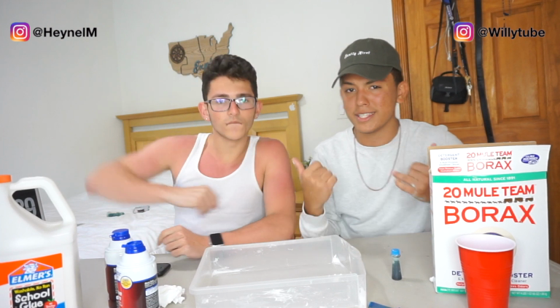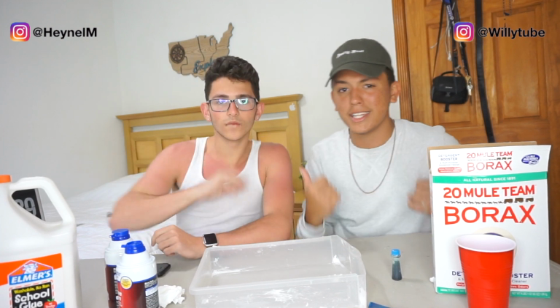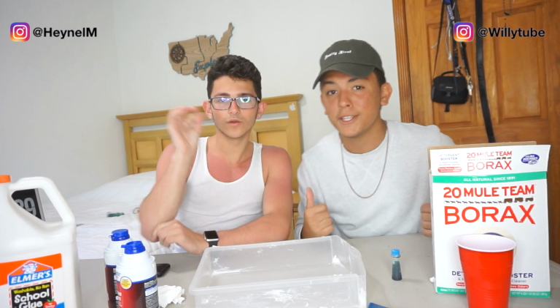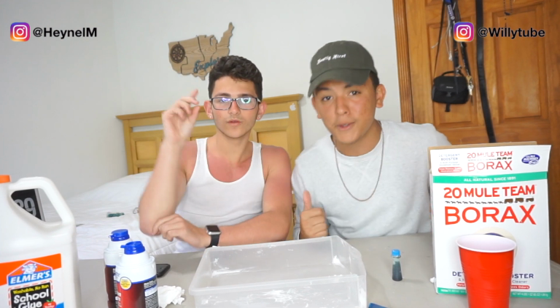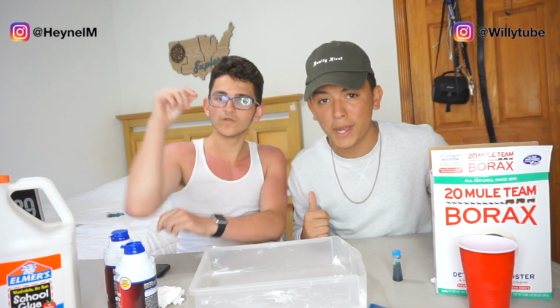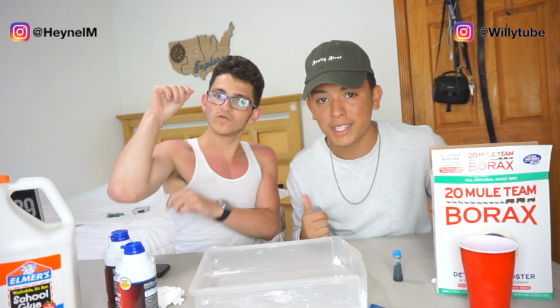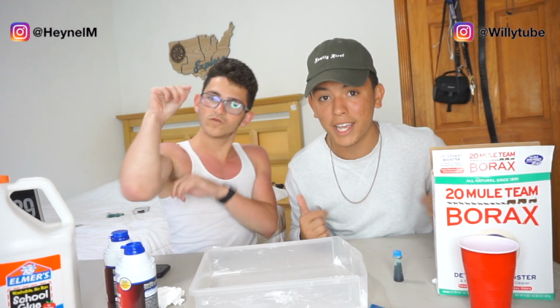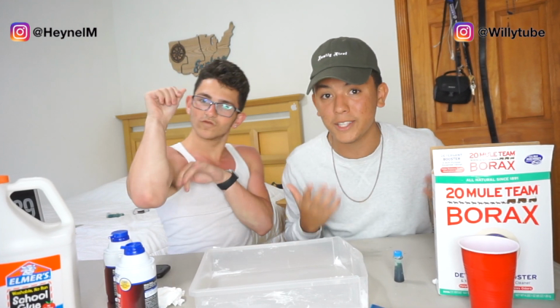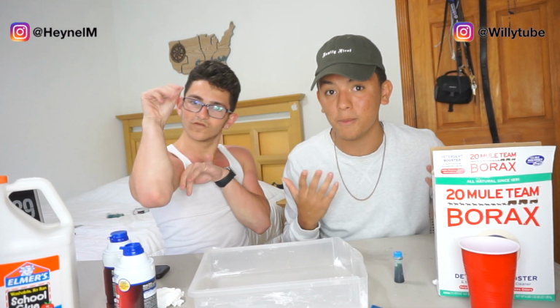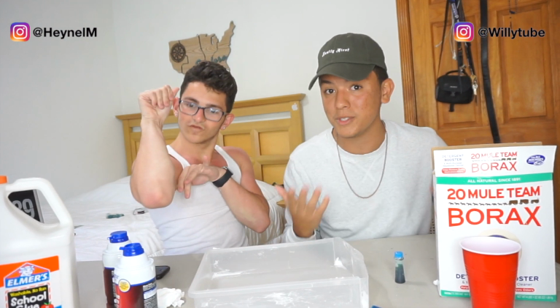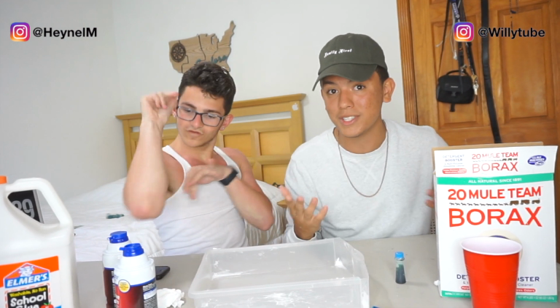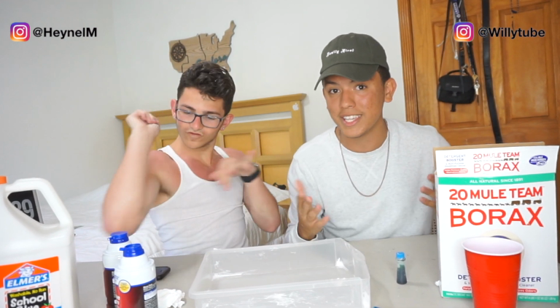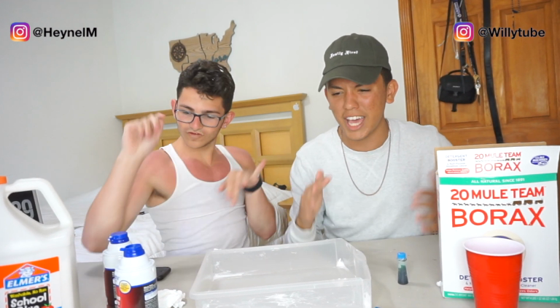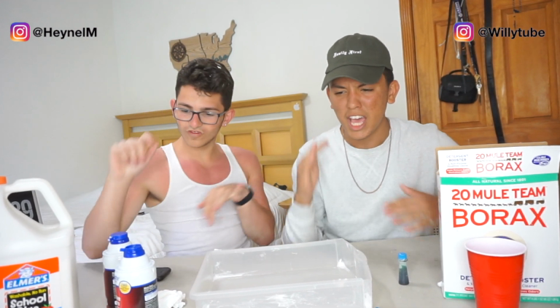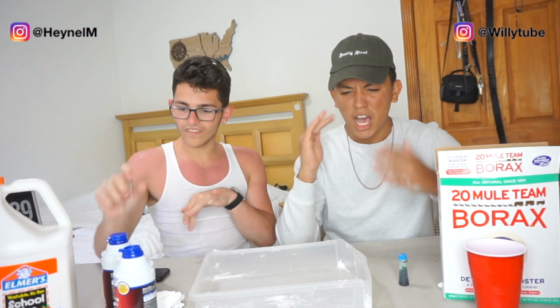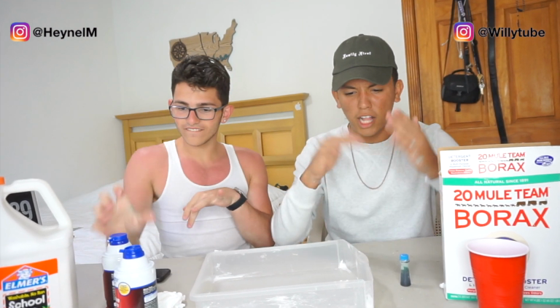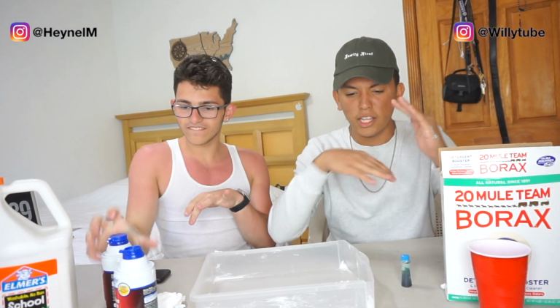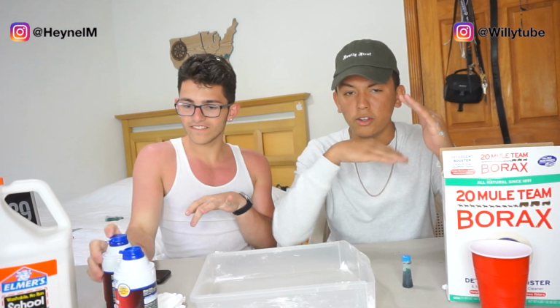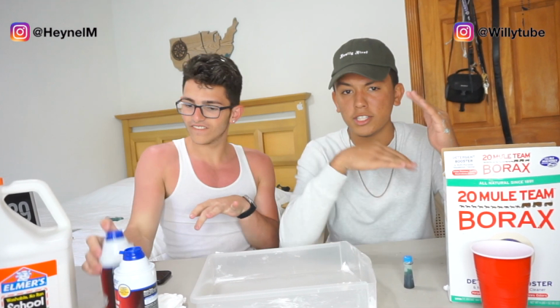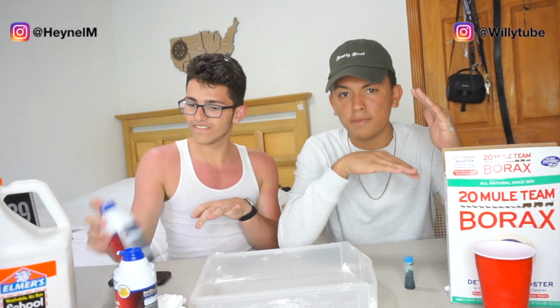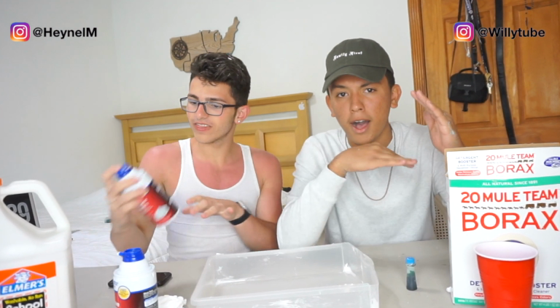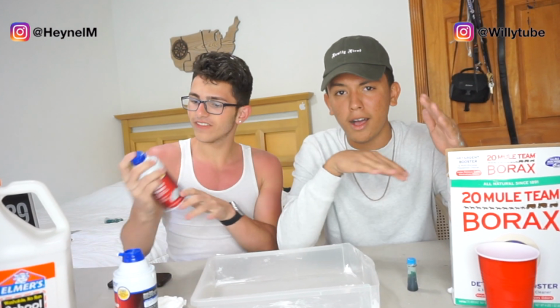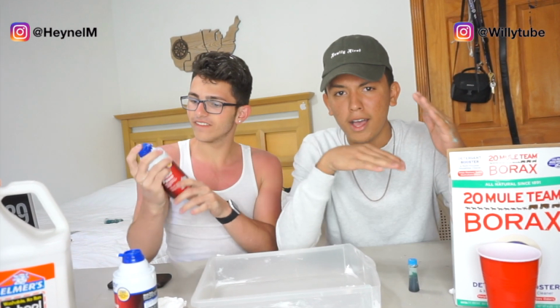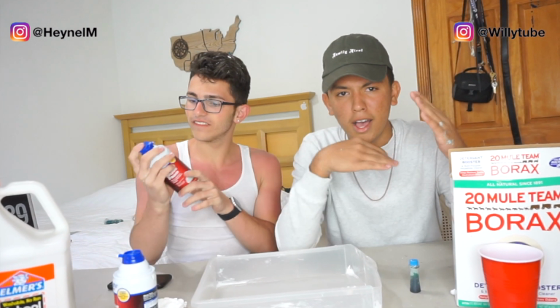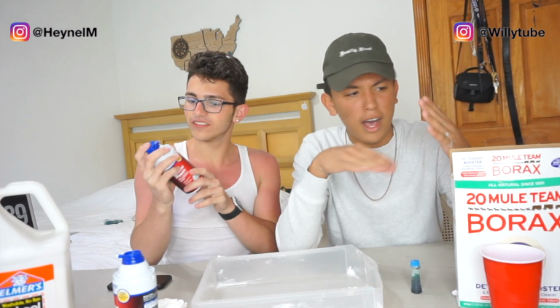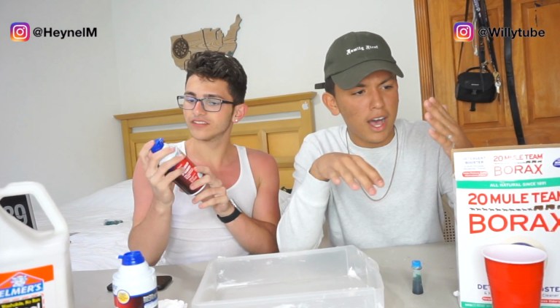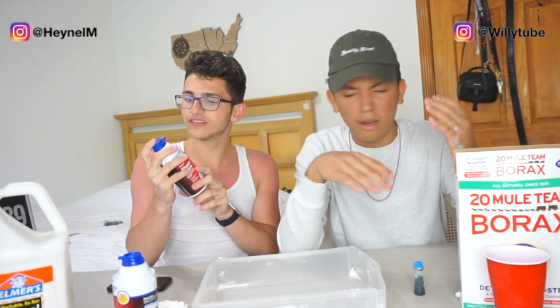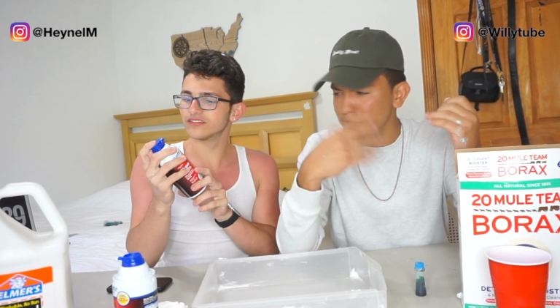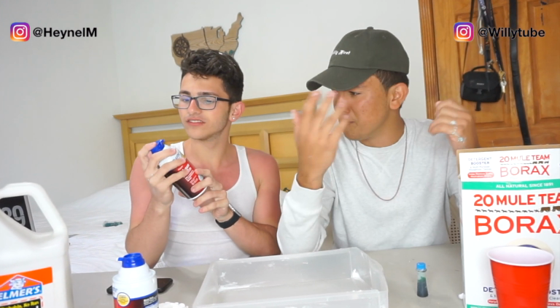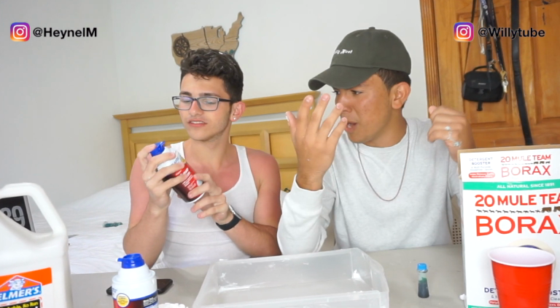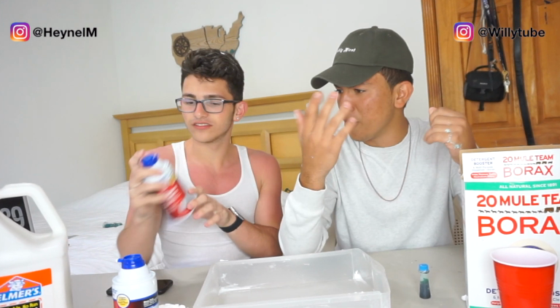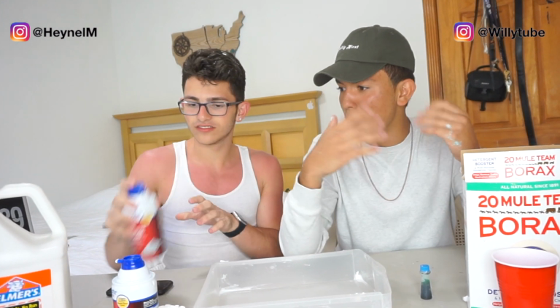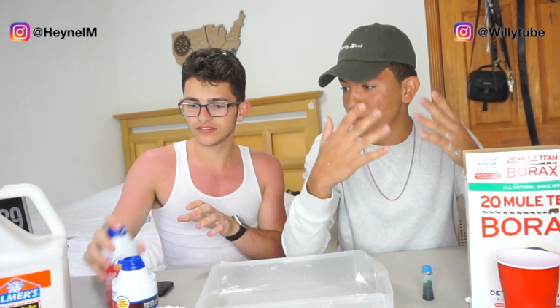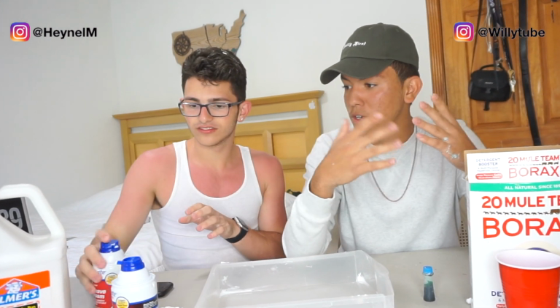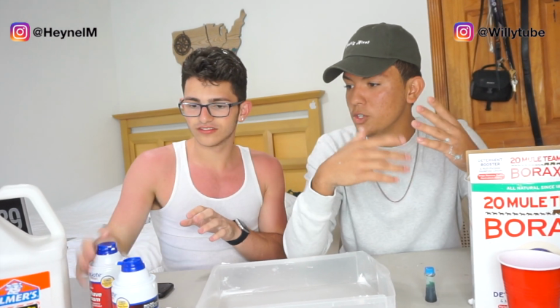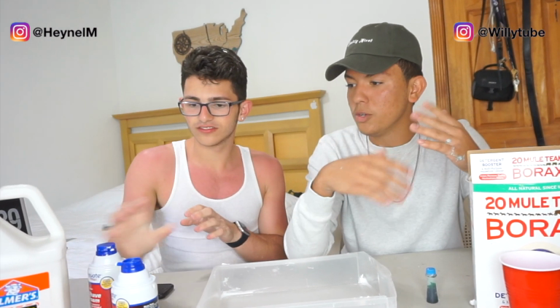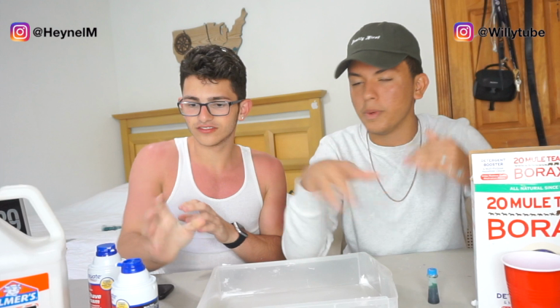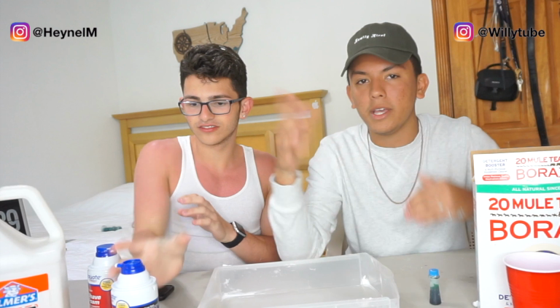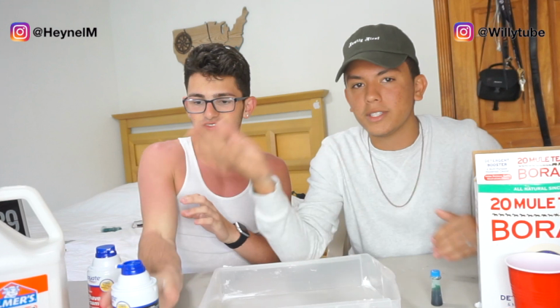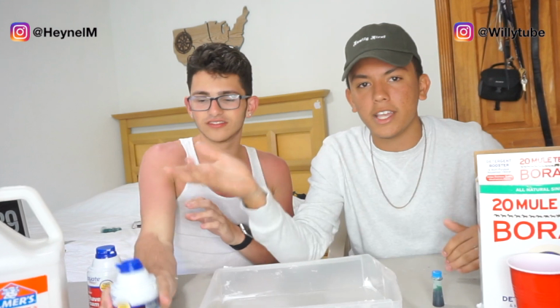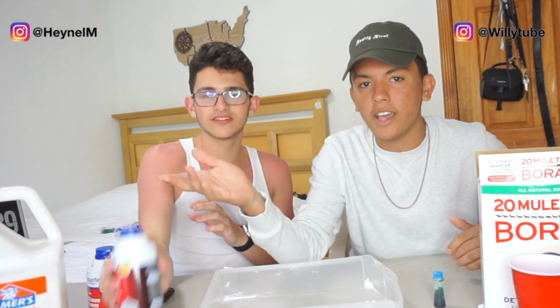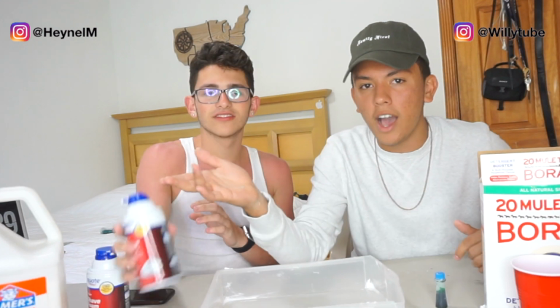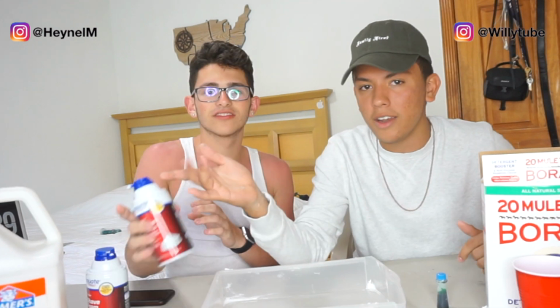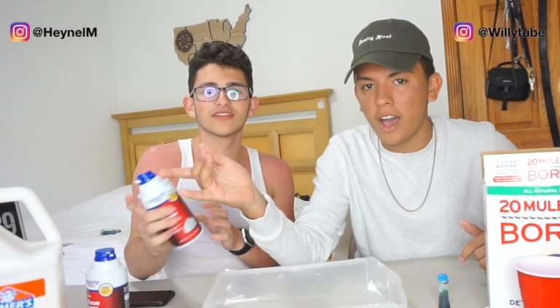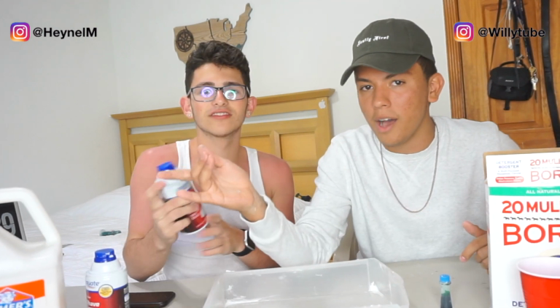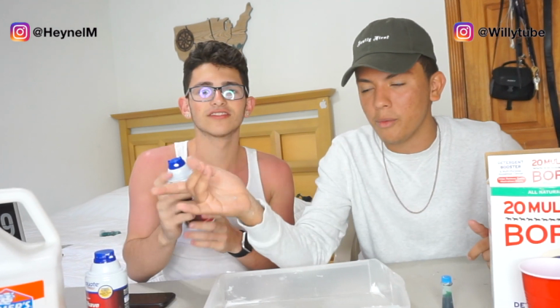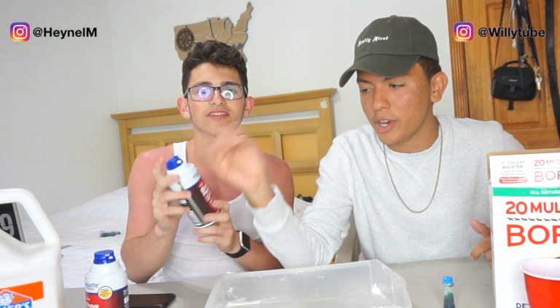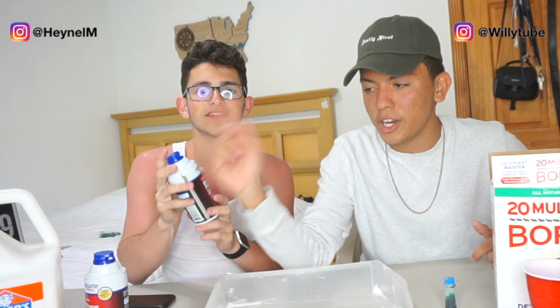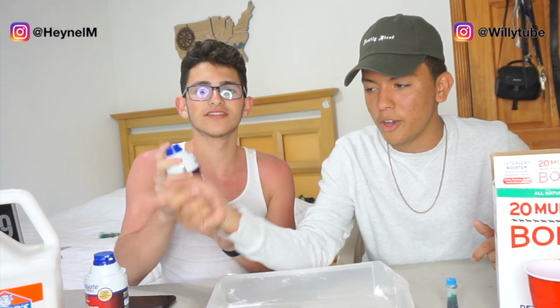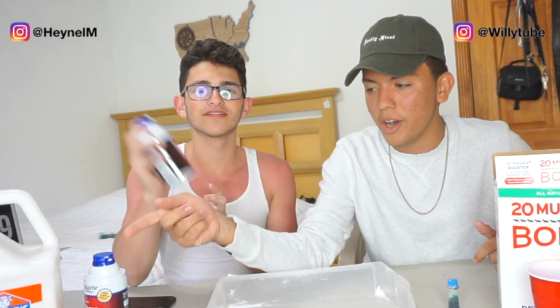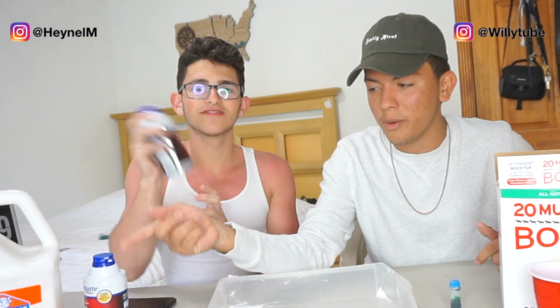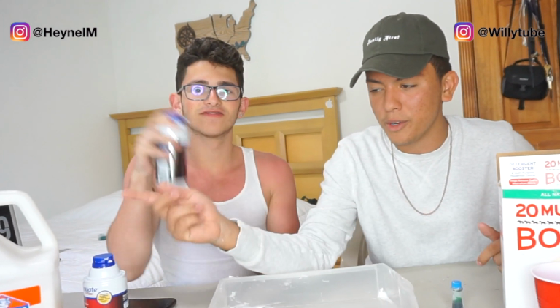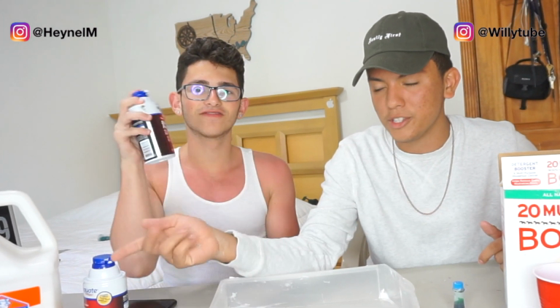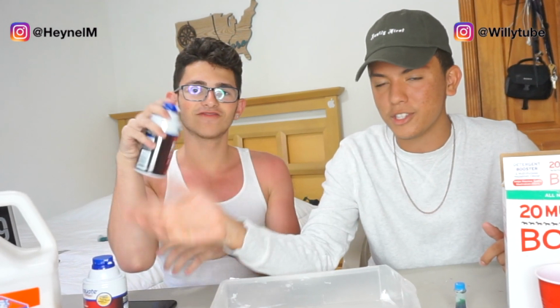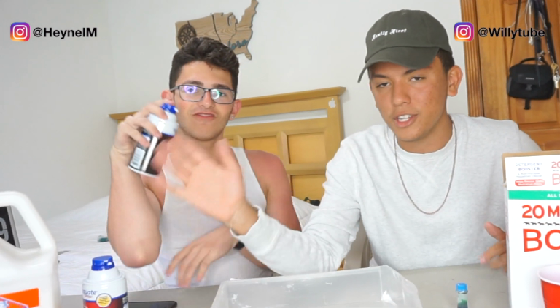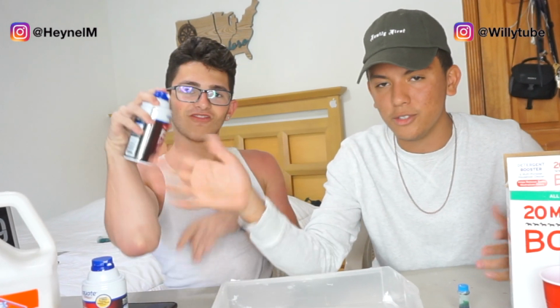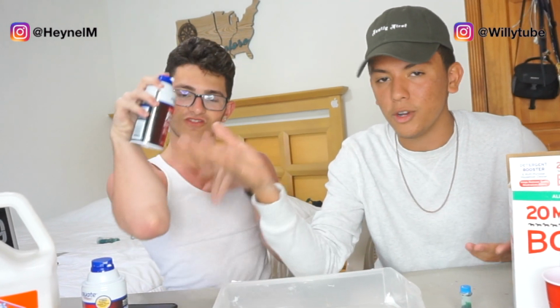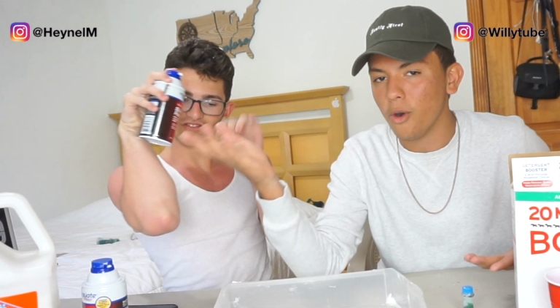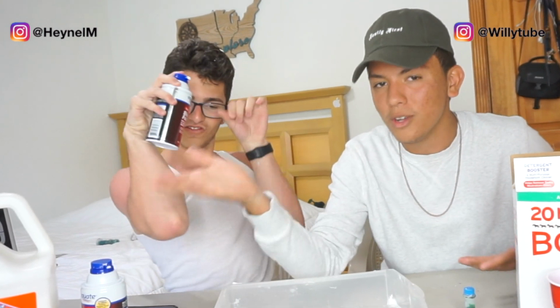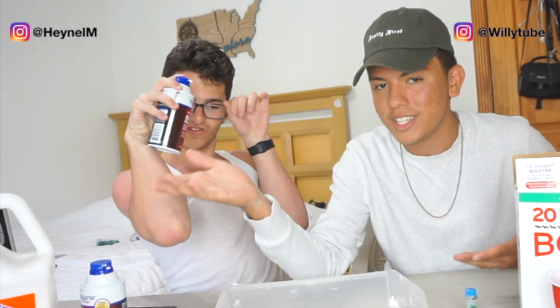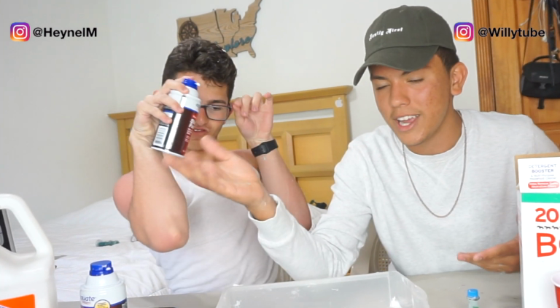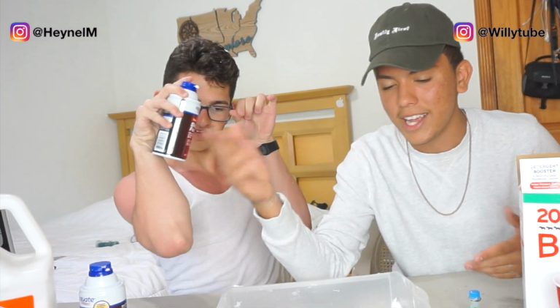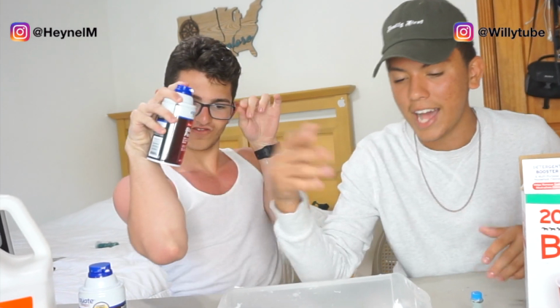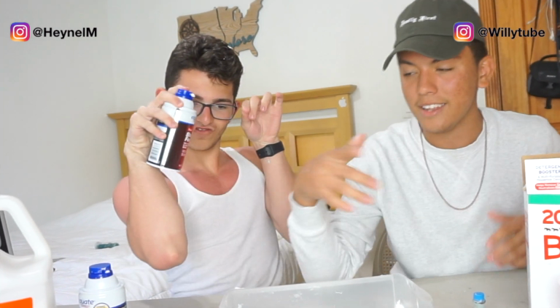This kid is crazy. I told him just to get a little small bottle of glue, but he was like, 'Nah, we're gonna go ahead and do the whole entire gallon.'